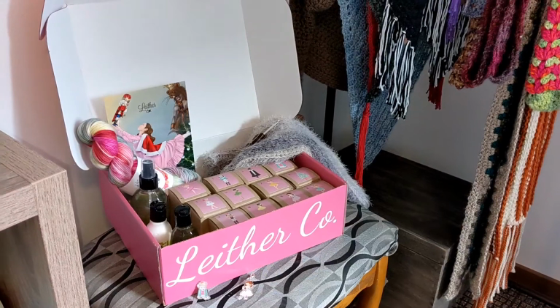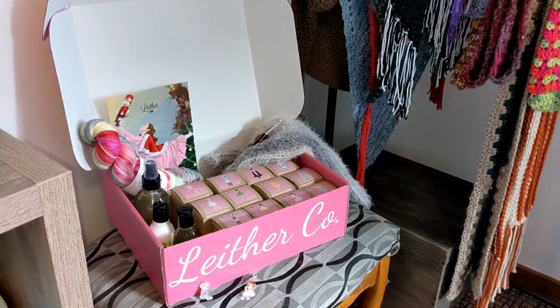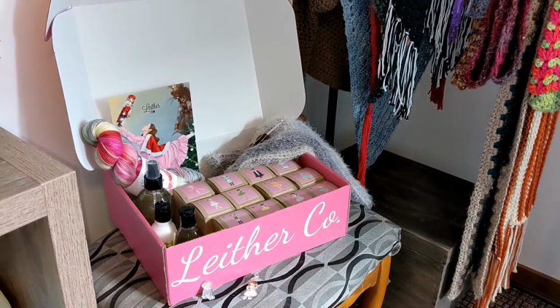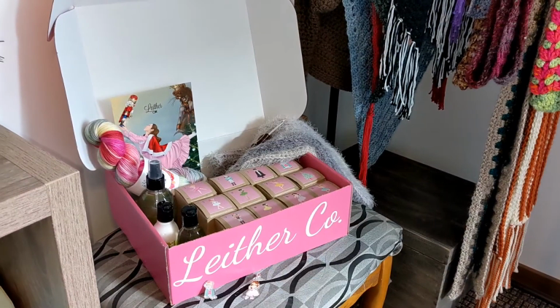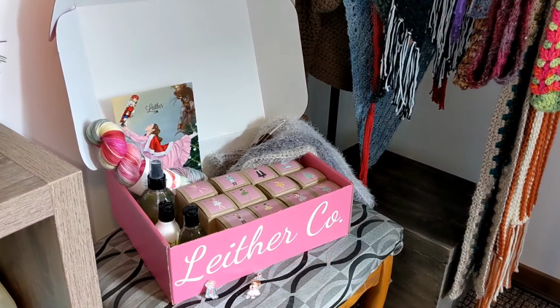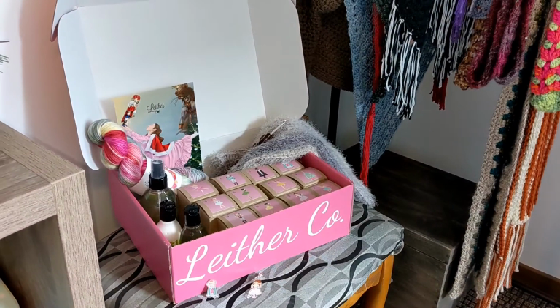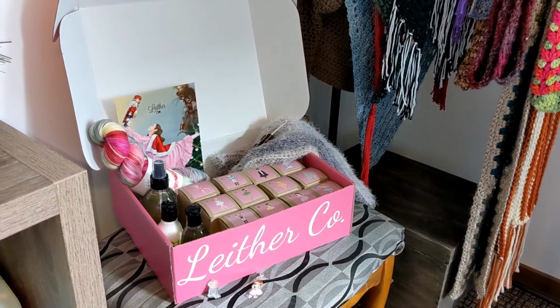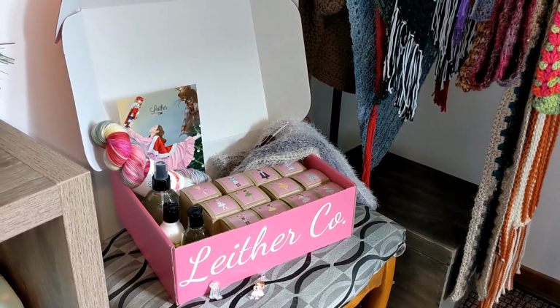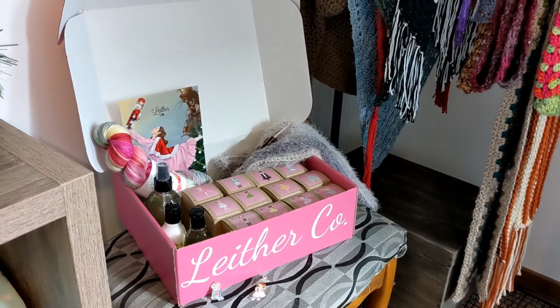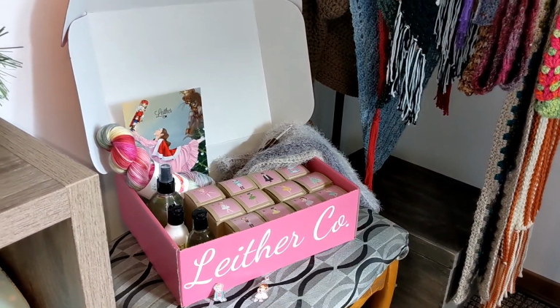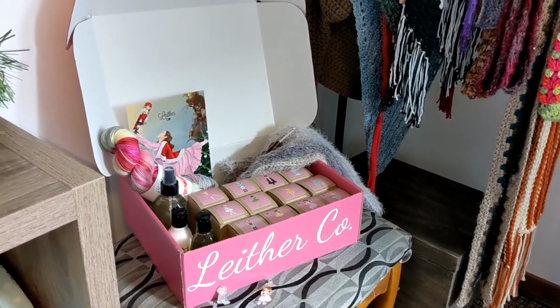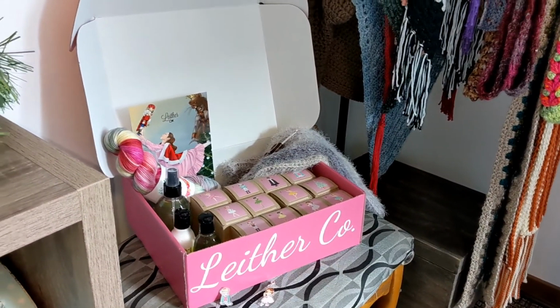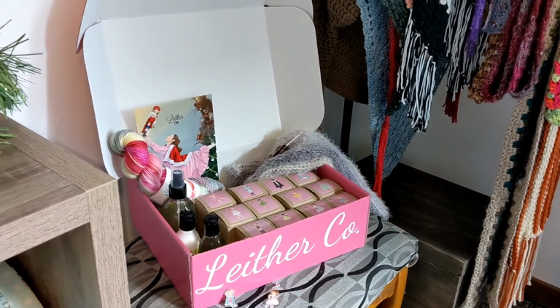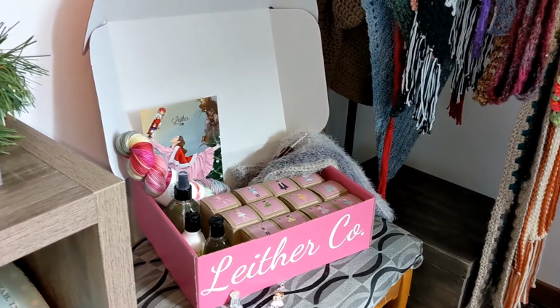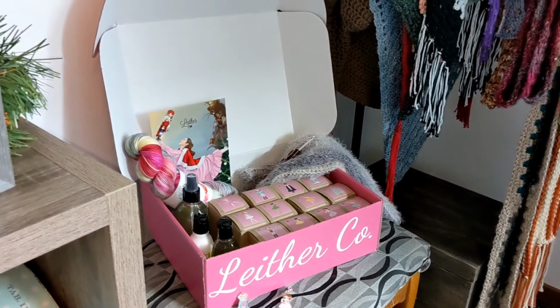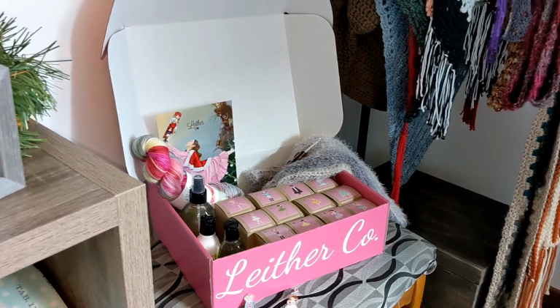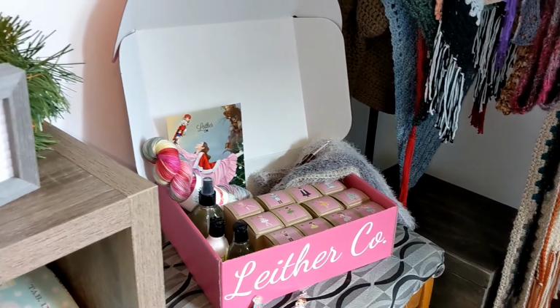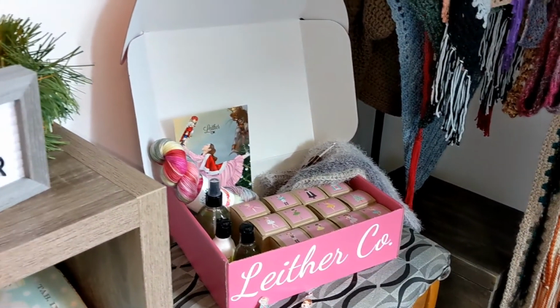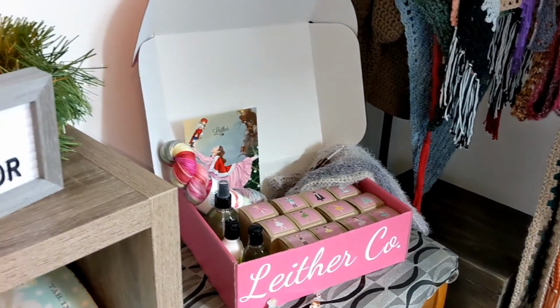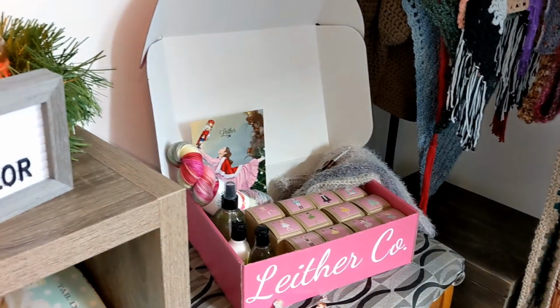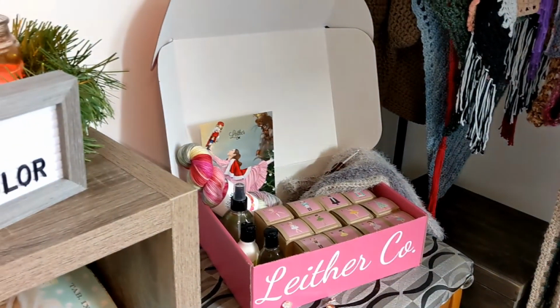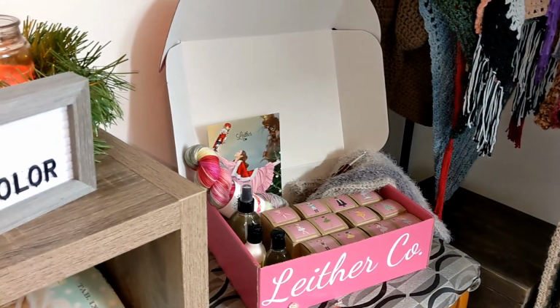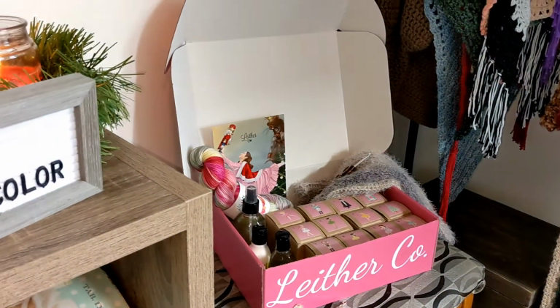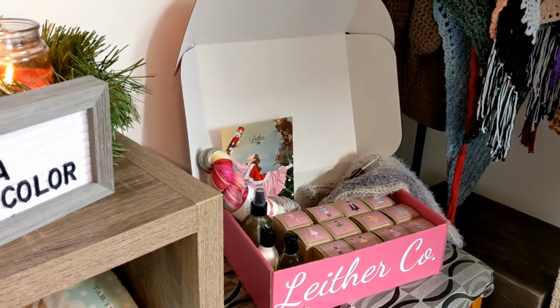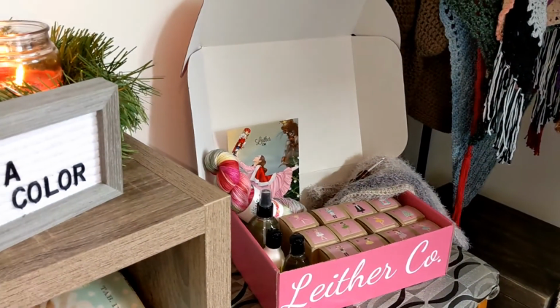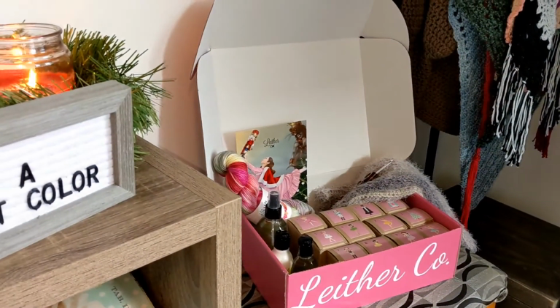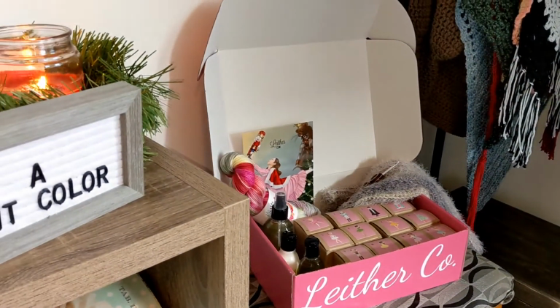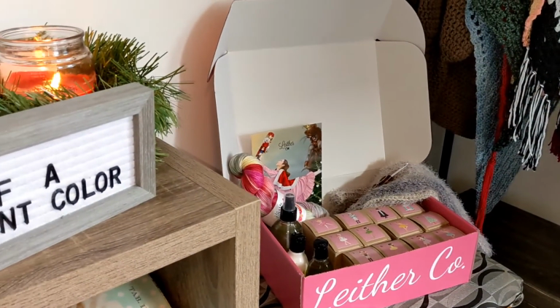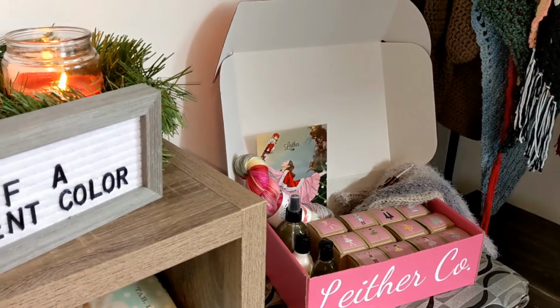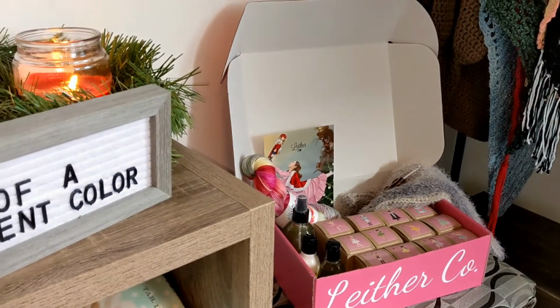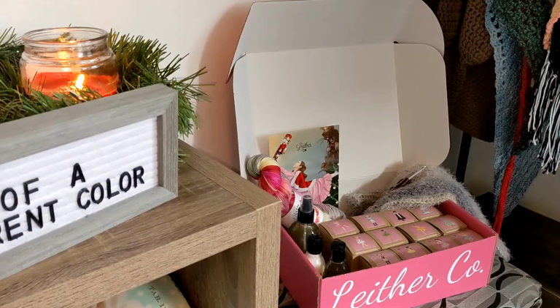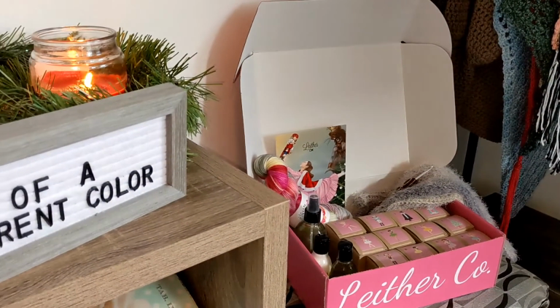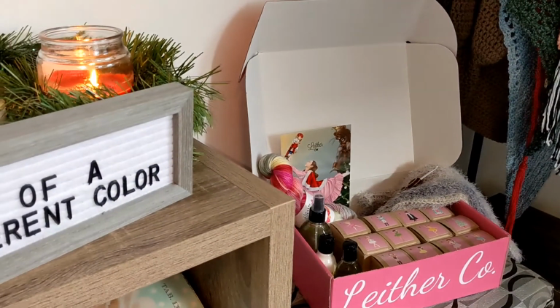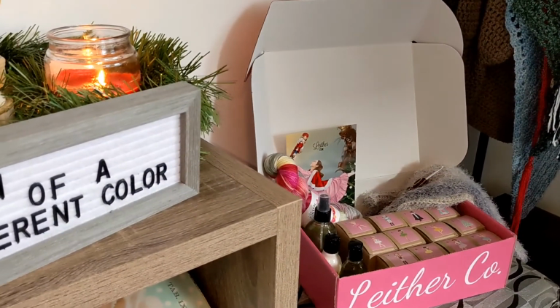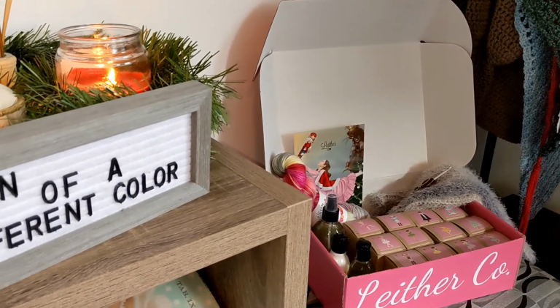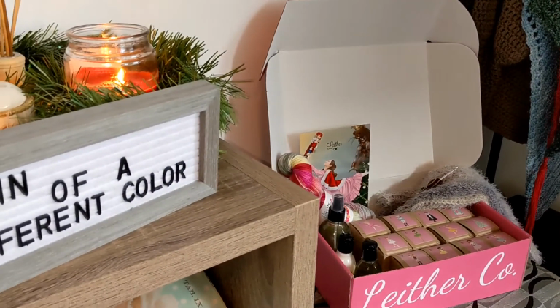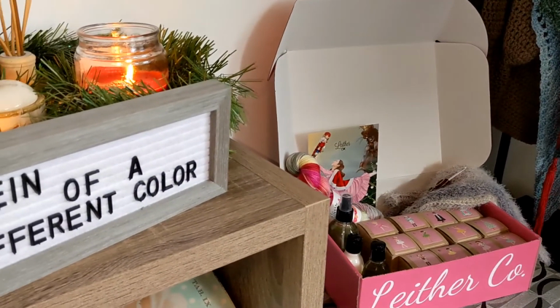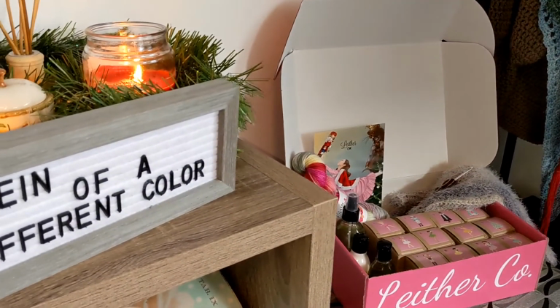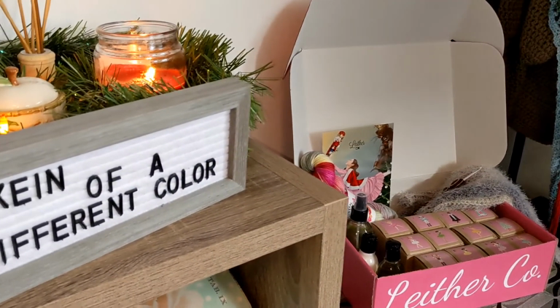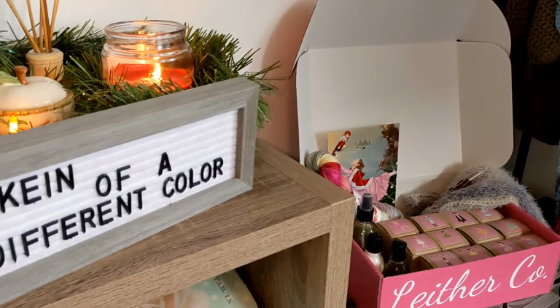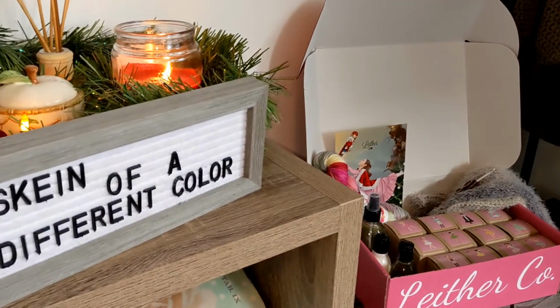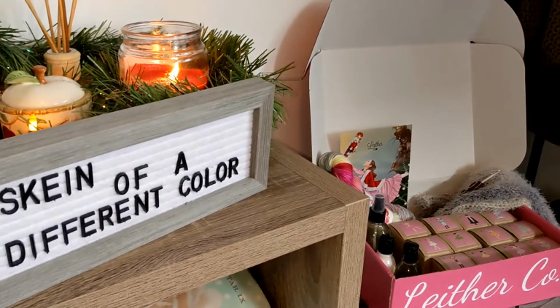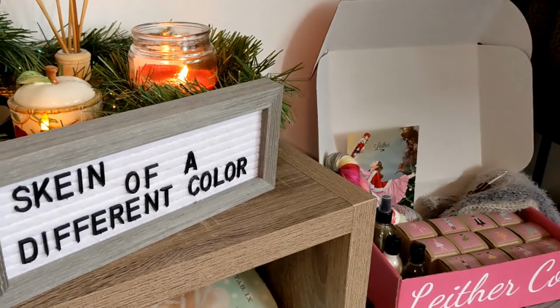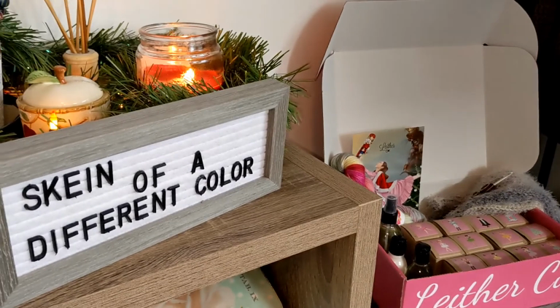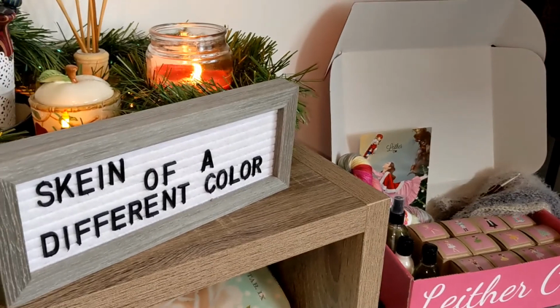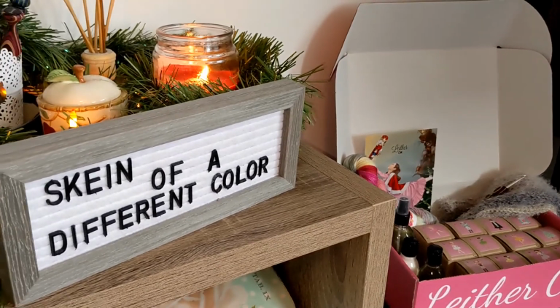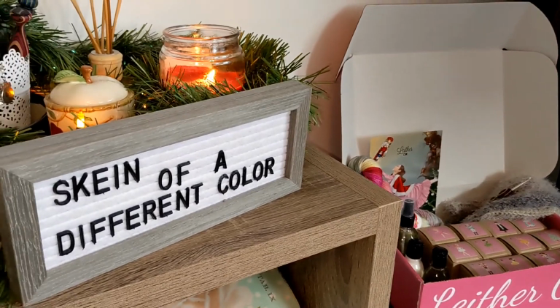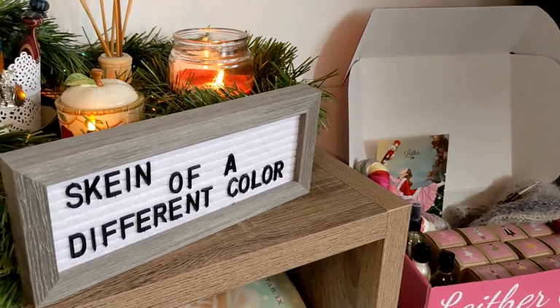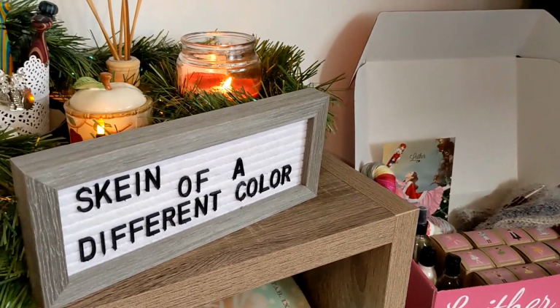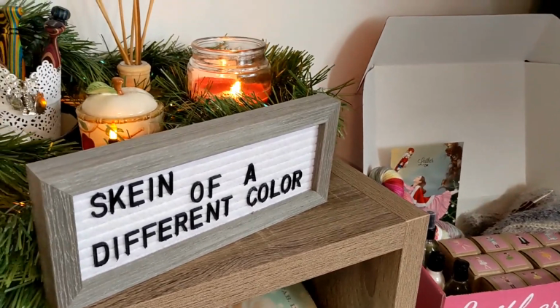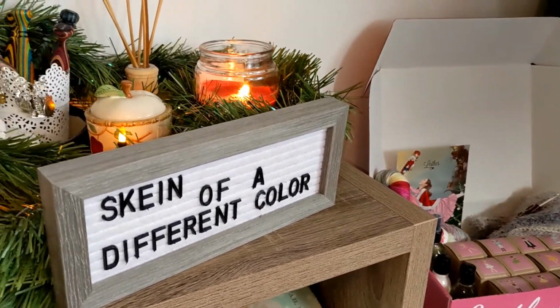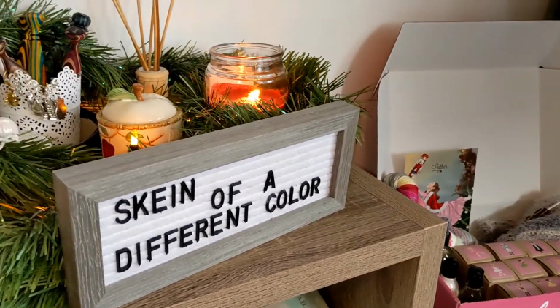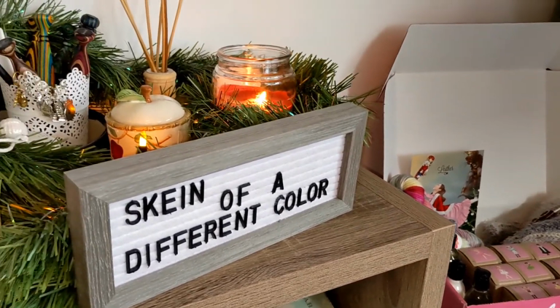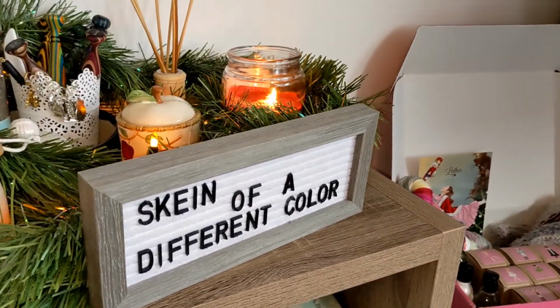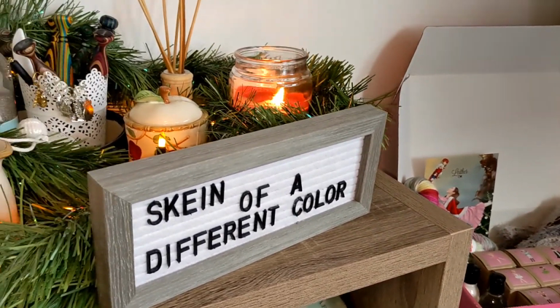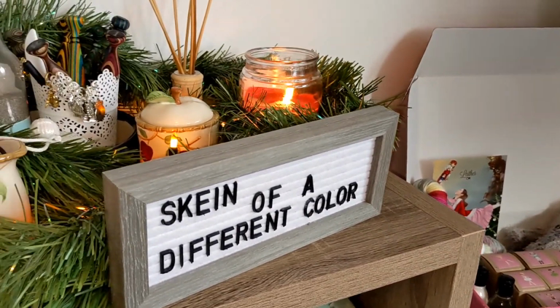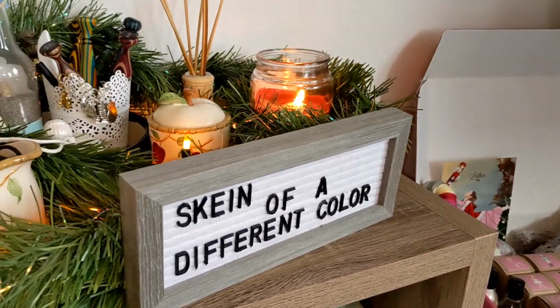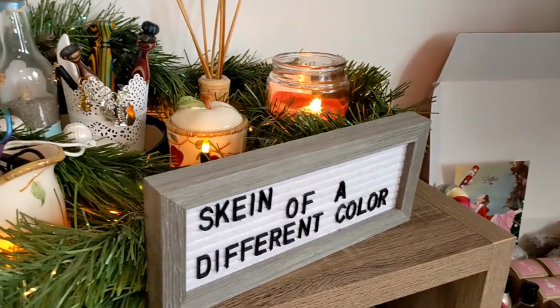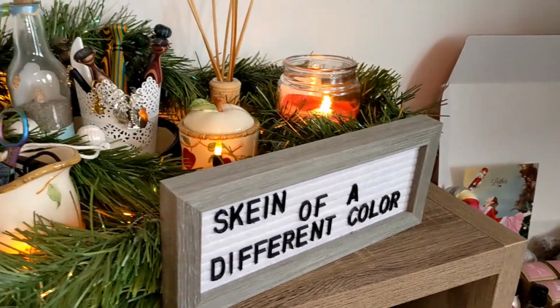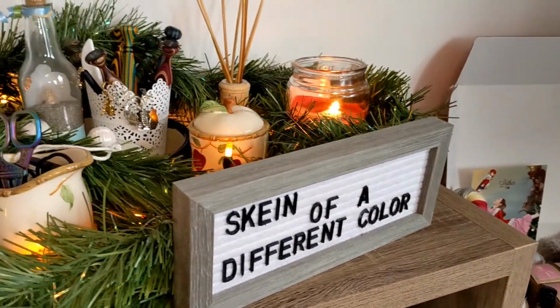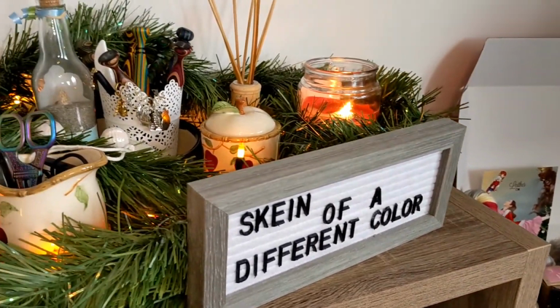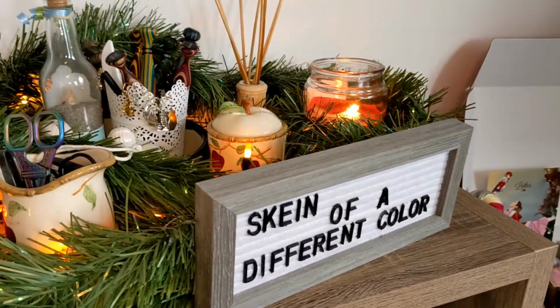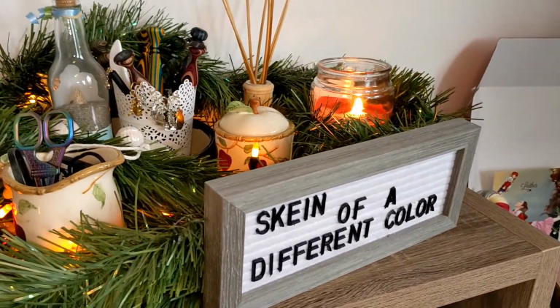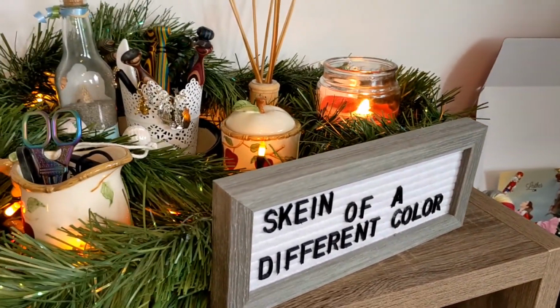Hello everyone, my name is Elizabeth, your friendly neighborhood introvert and foundering creator of the business Skein of a Different Color.